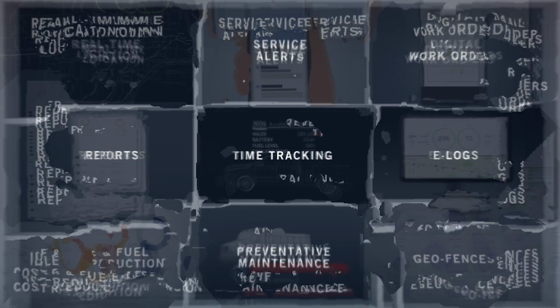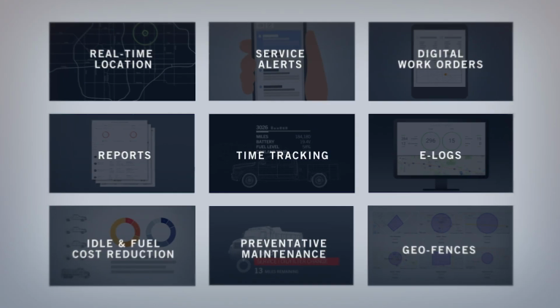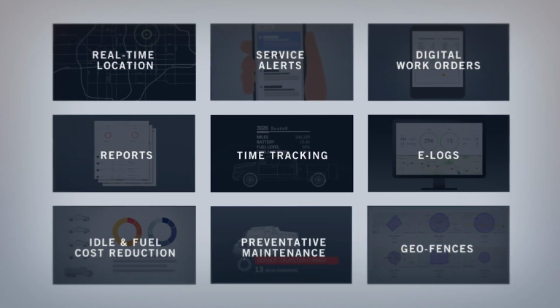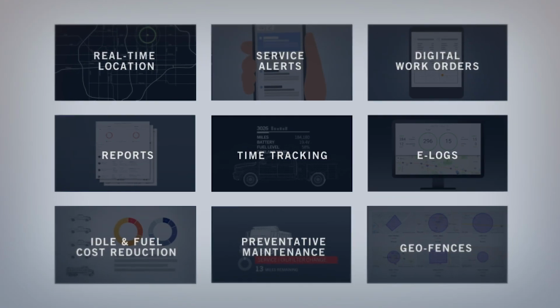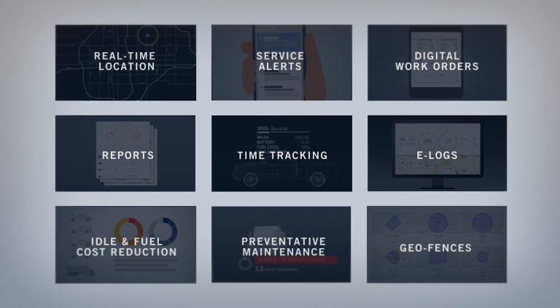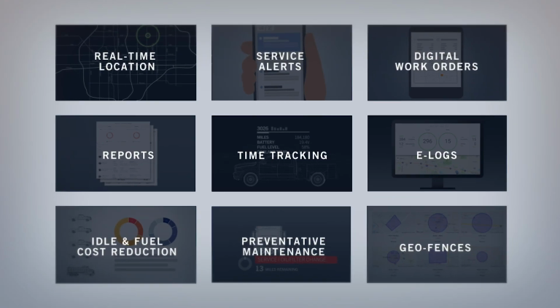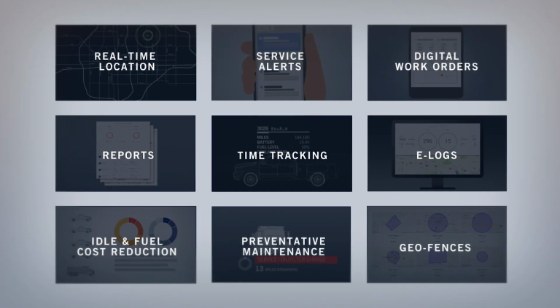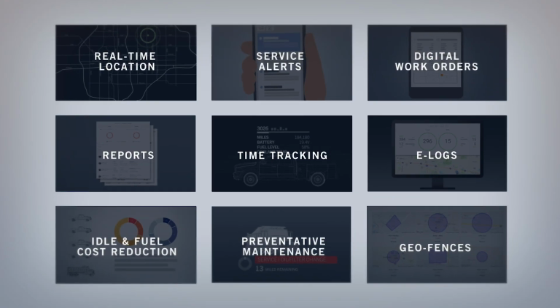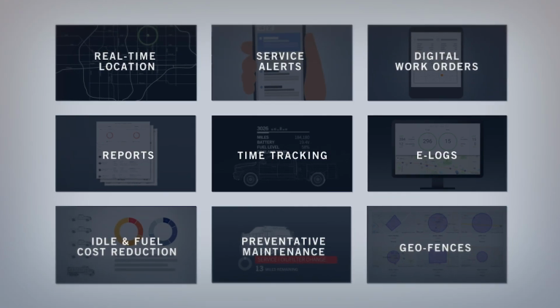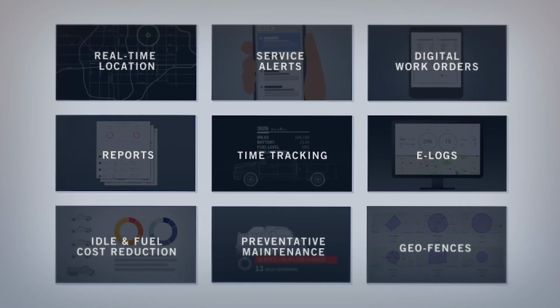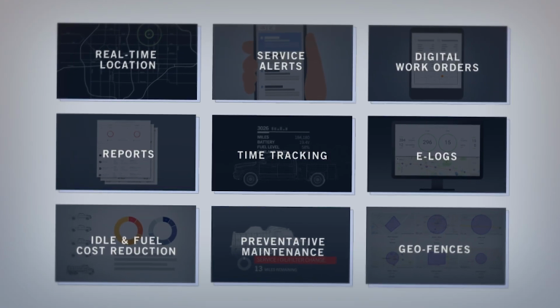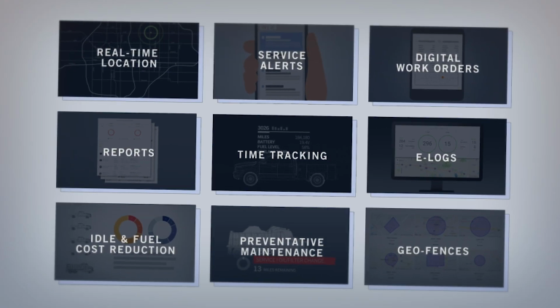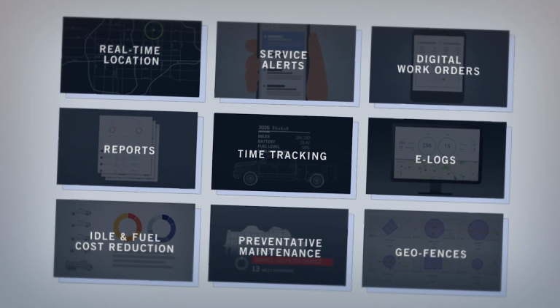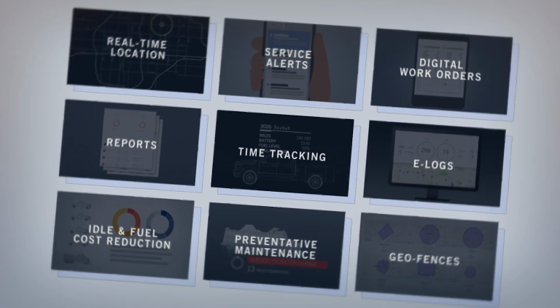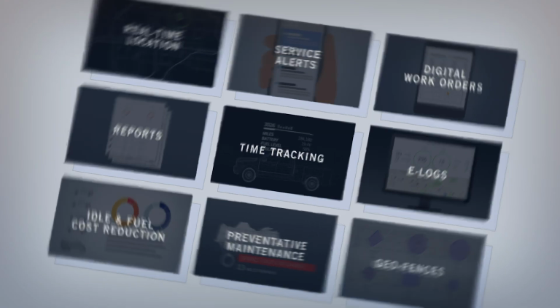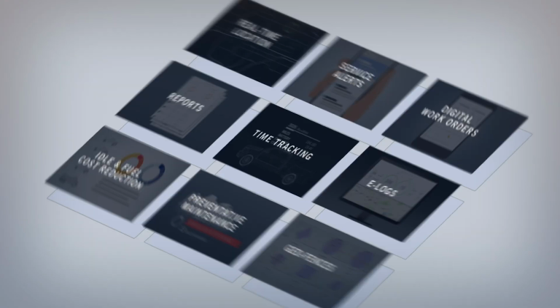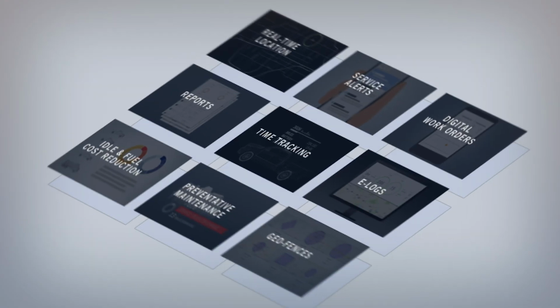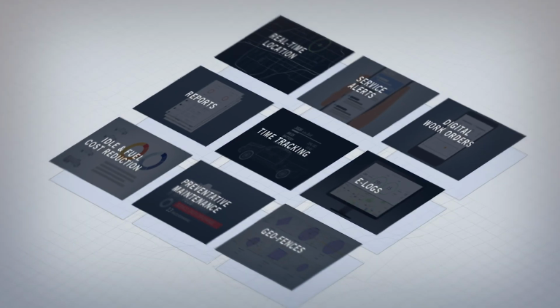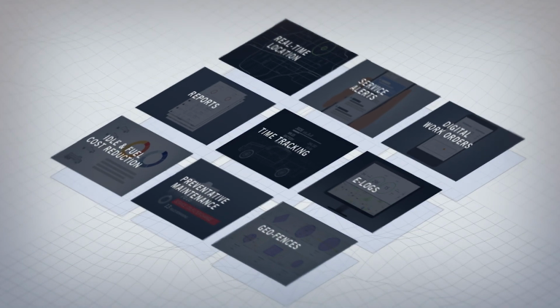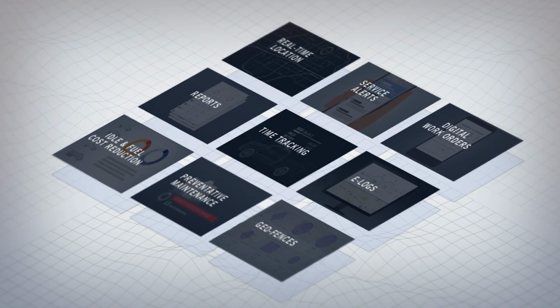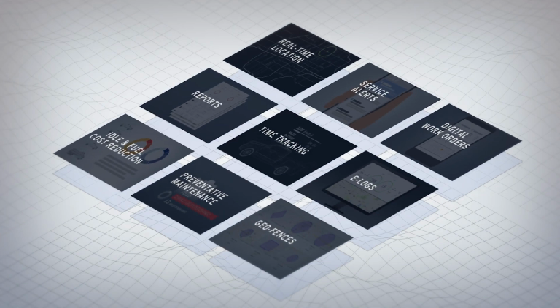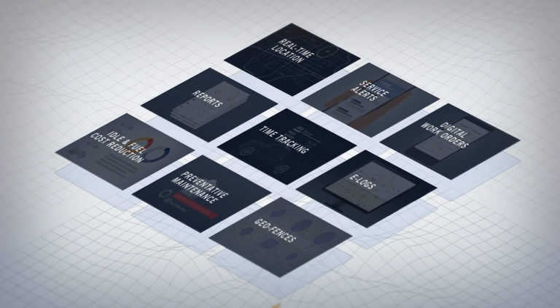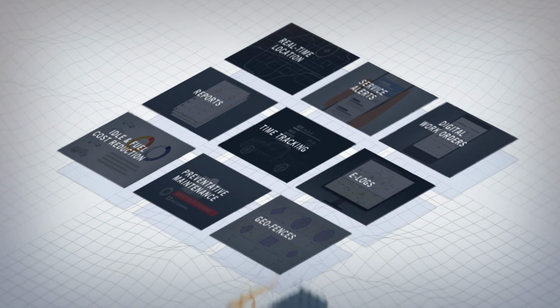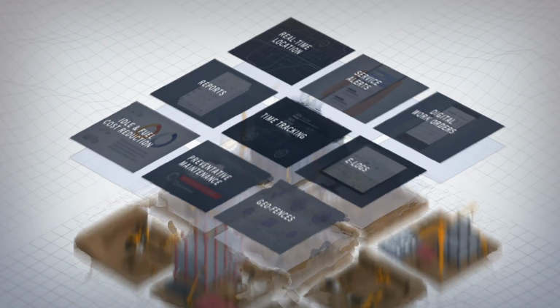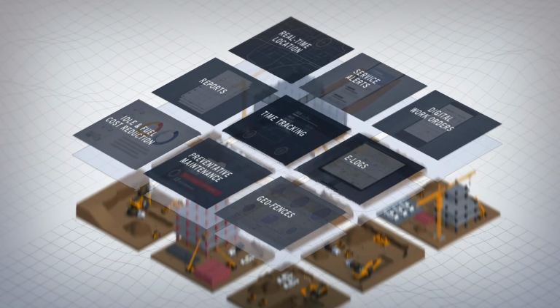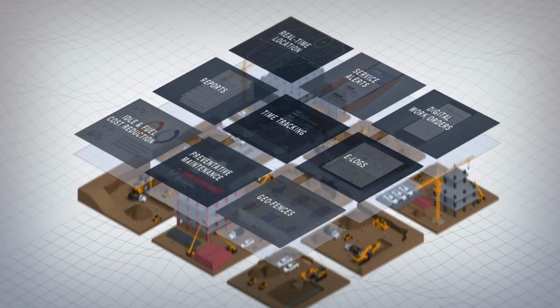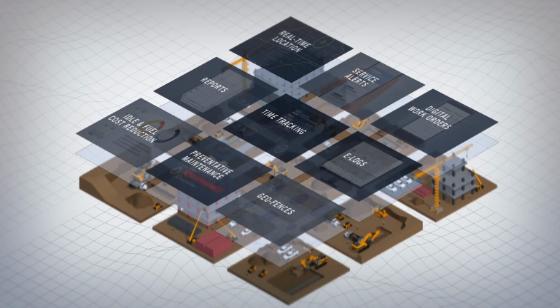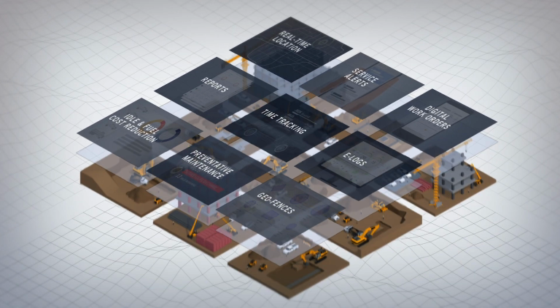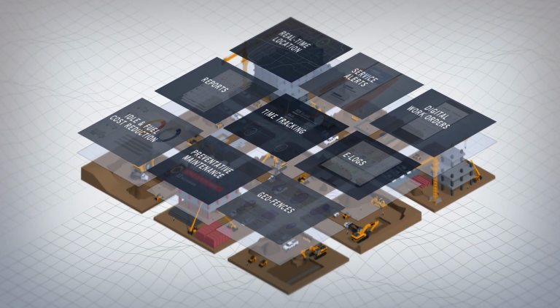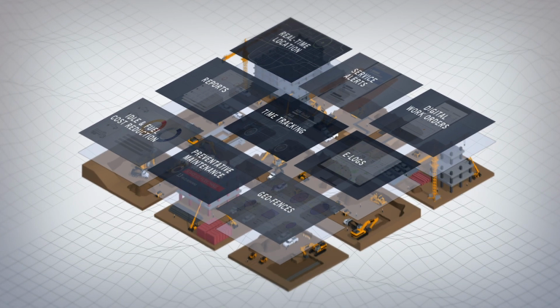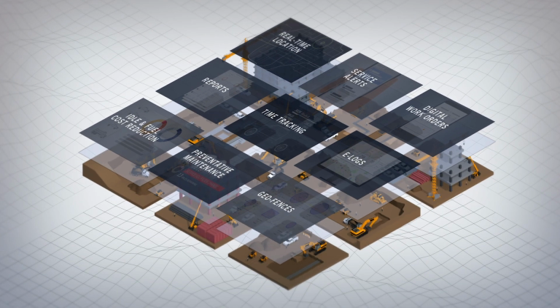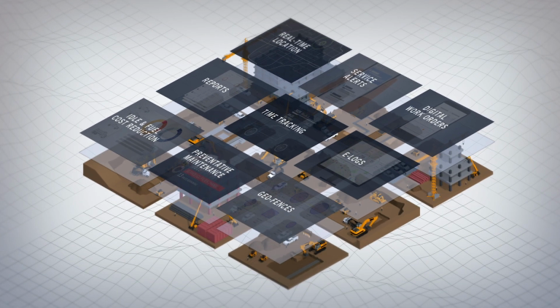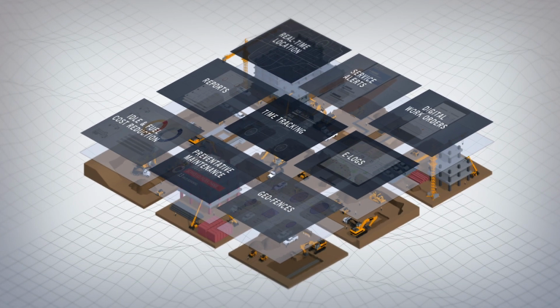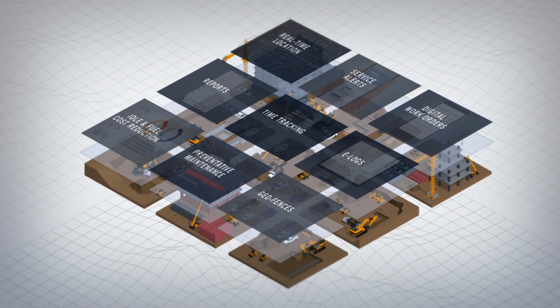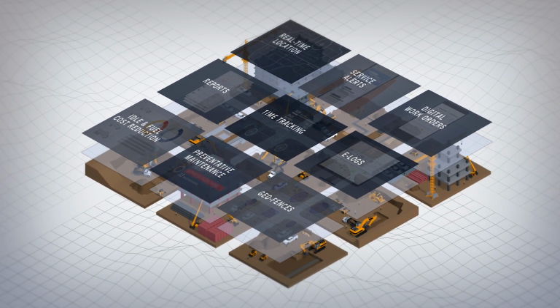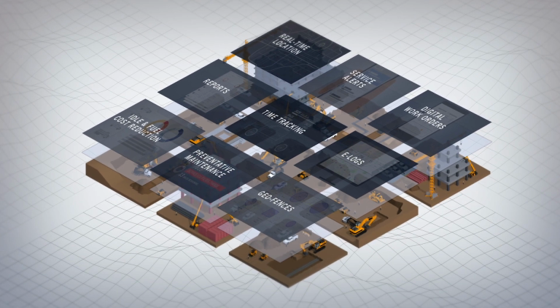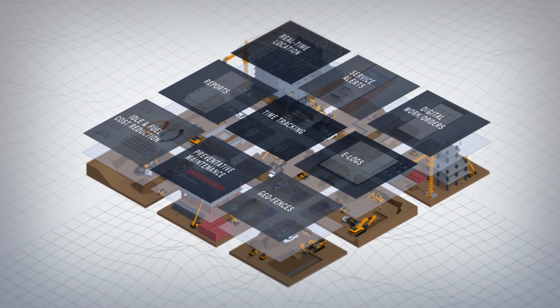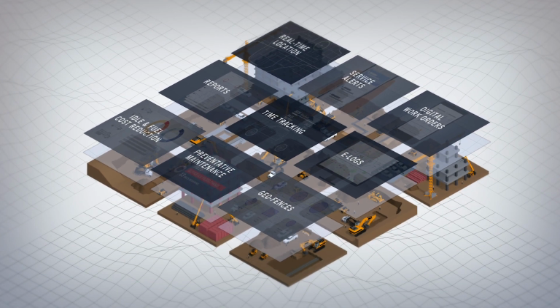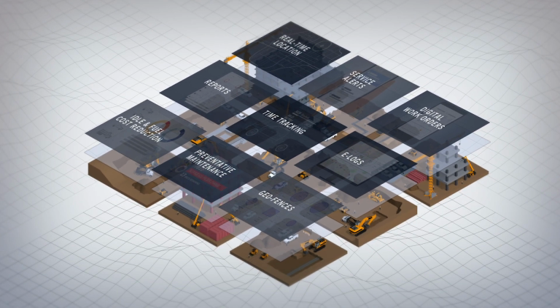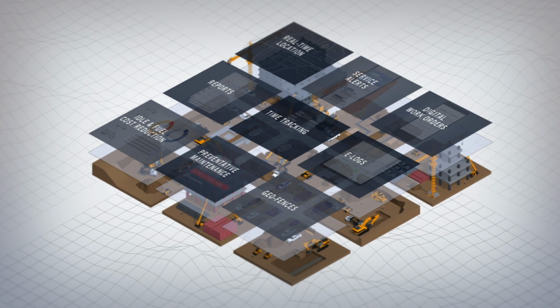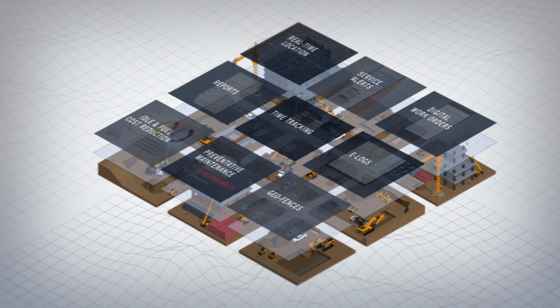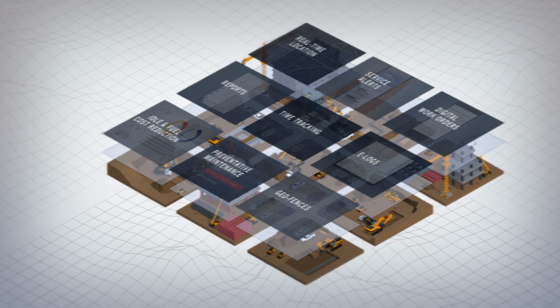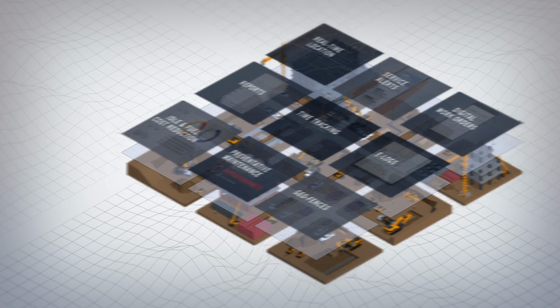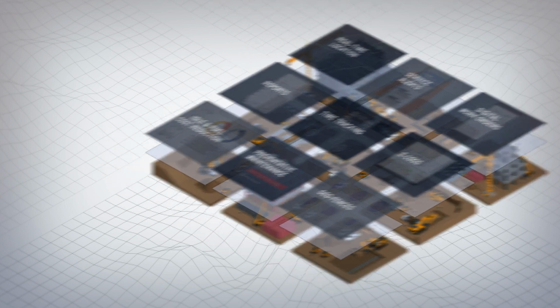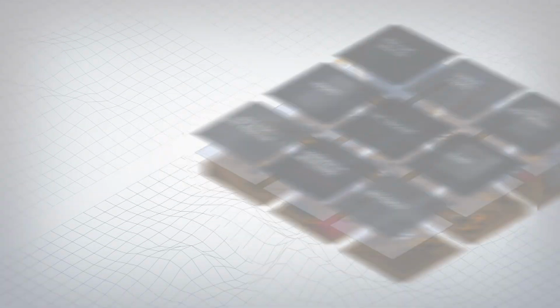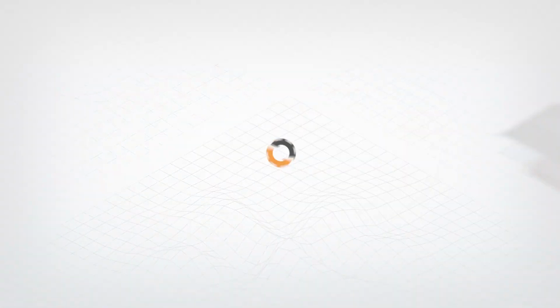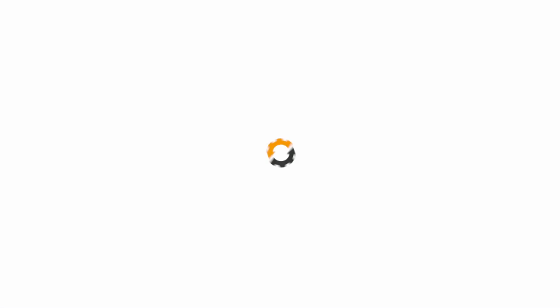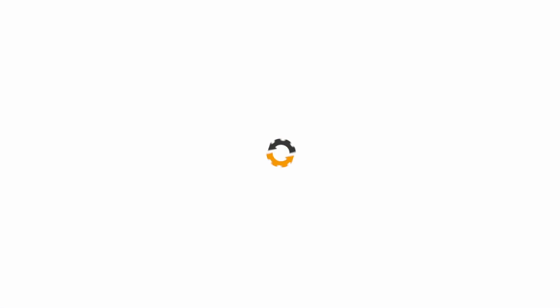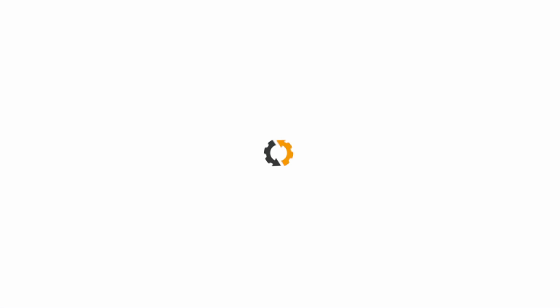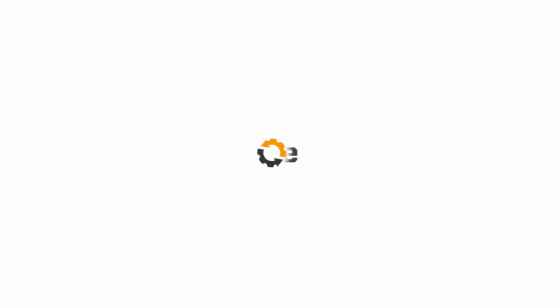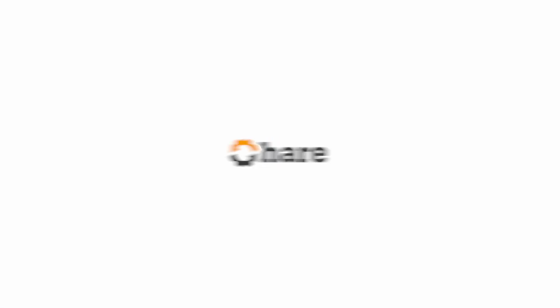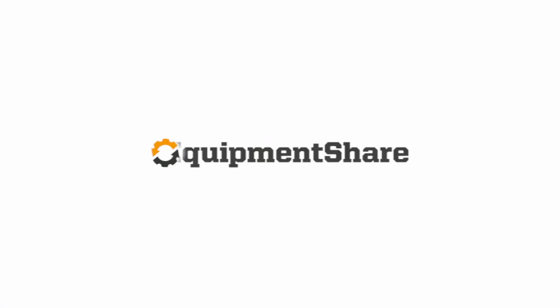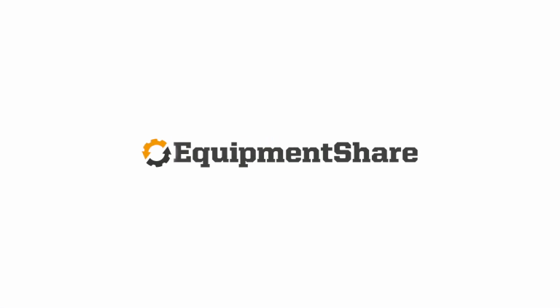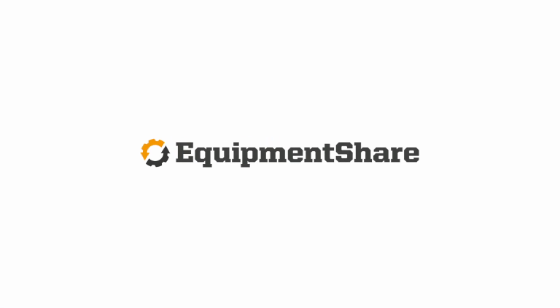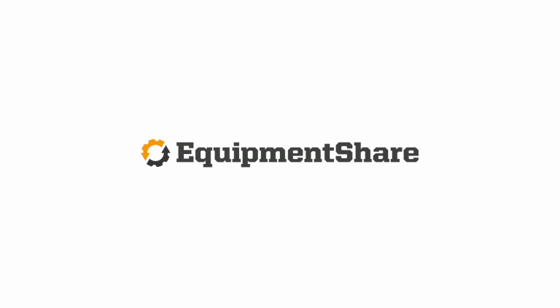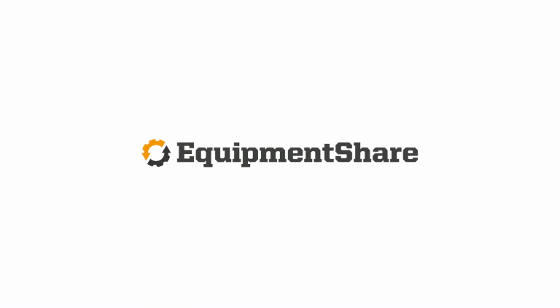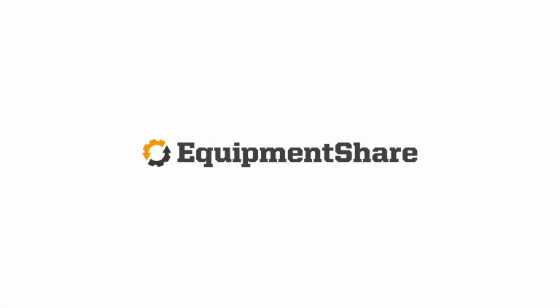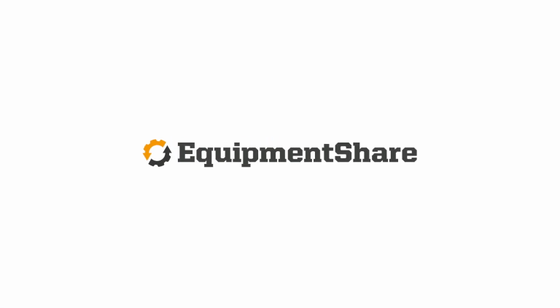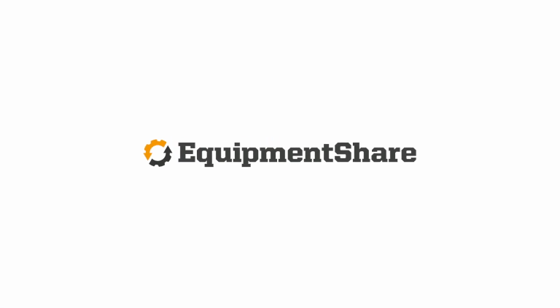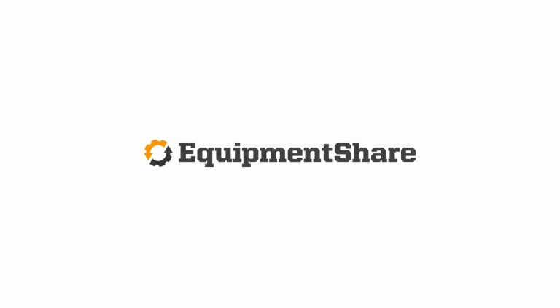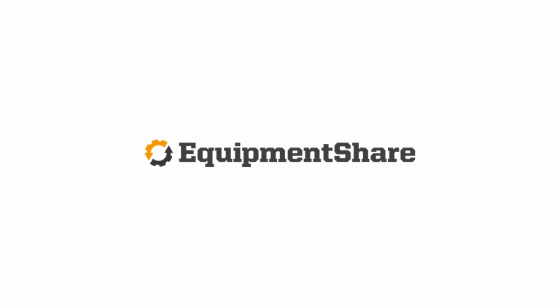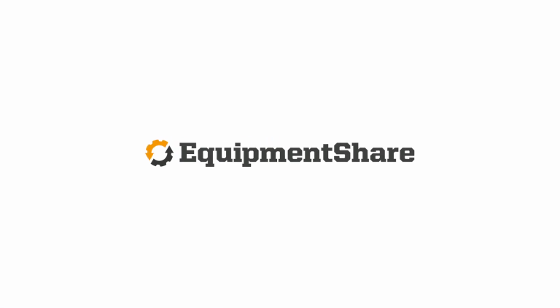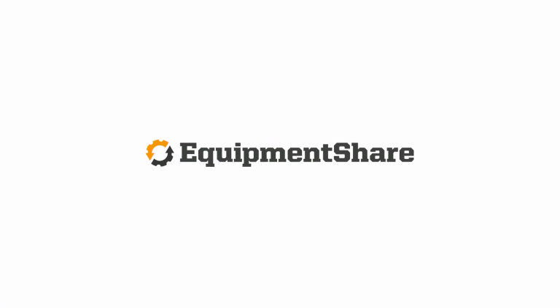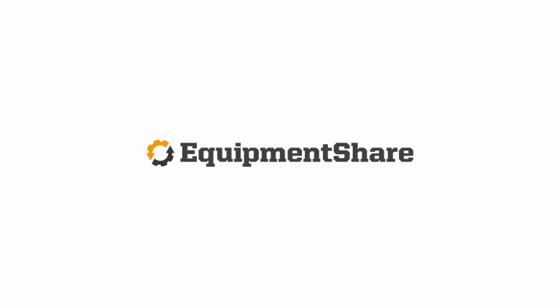Get a bird's-eye view of all the moving parts that make up your field service business. Experience it today with EquipmentShare.